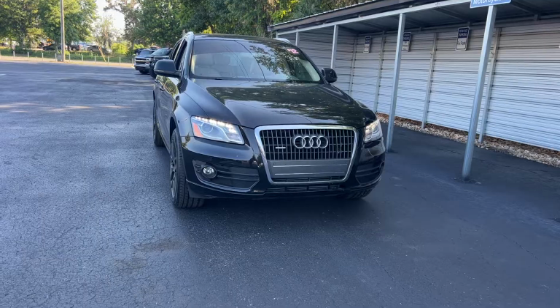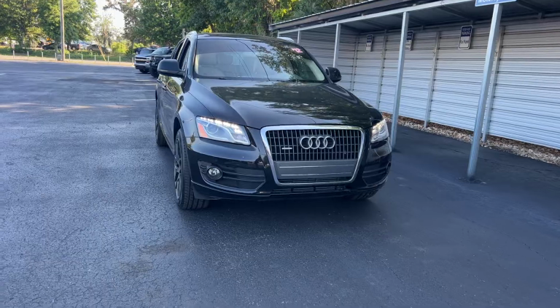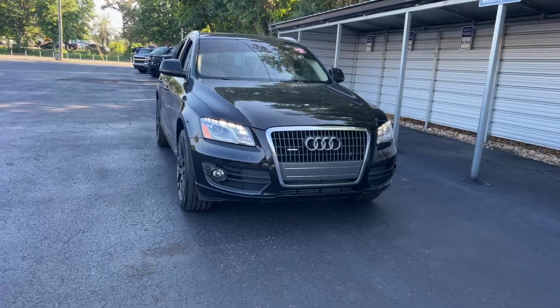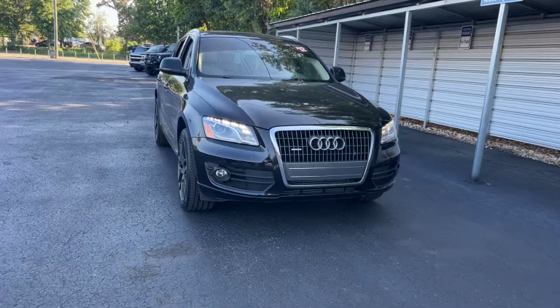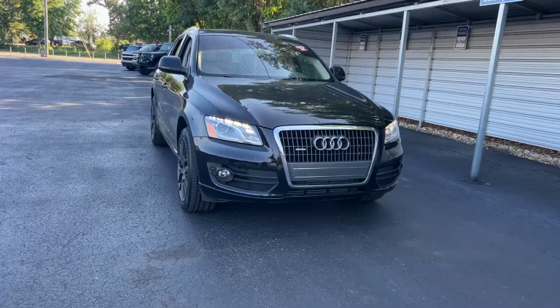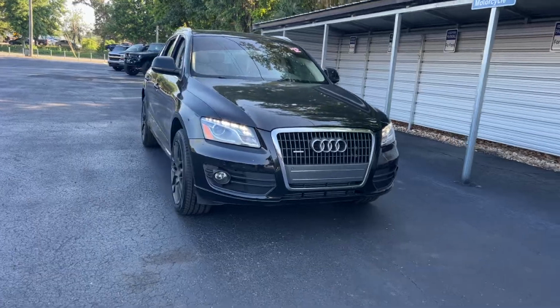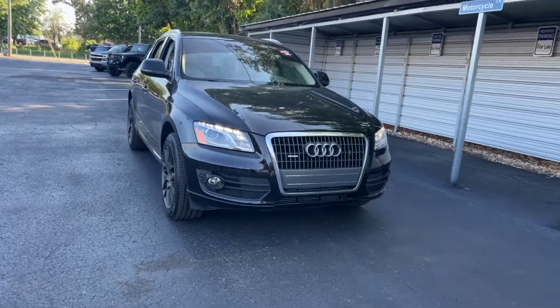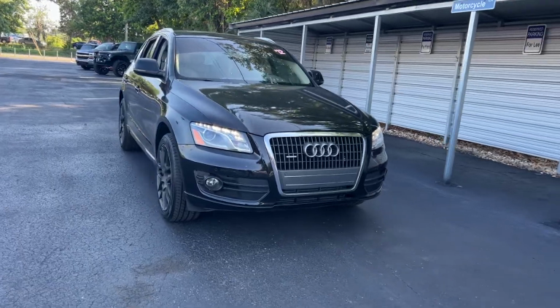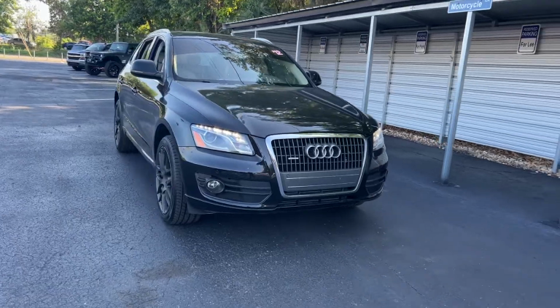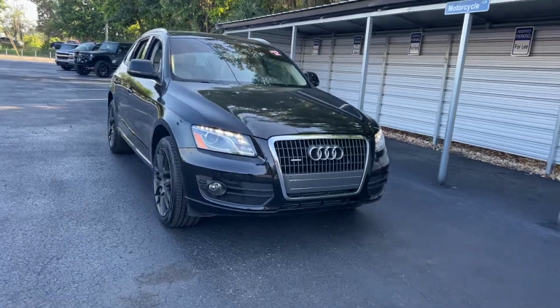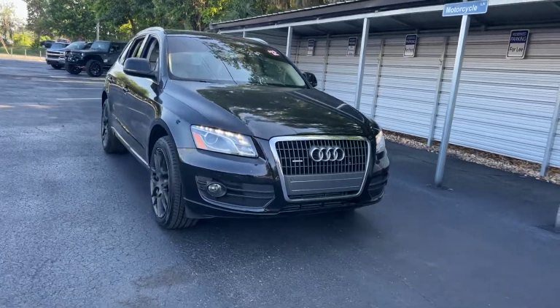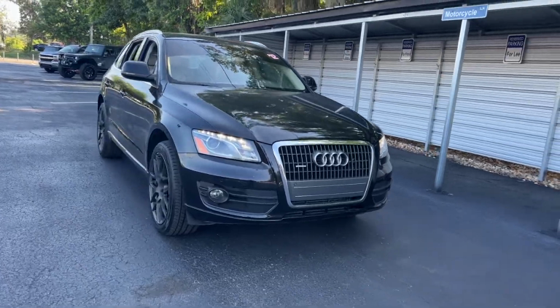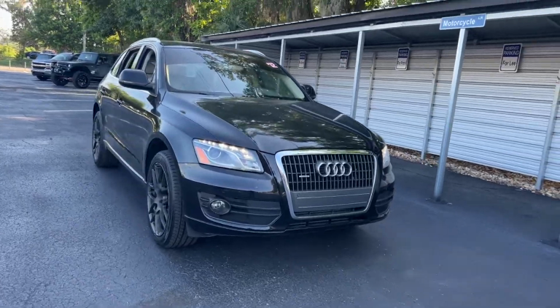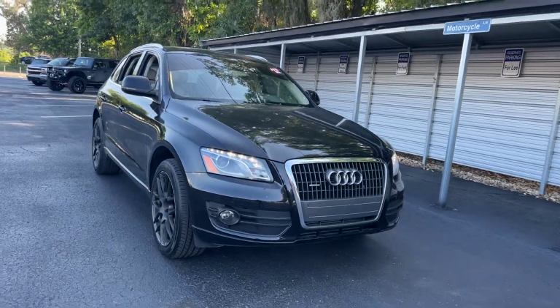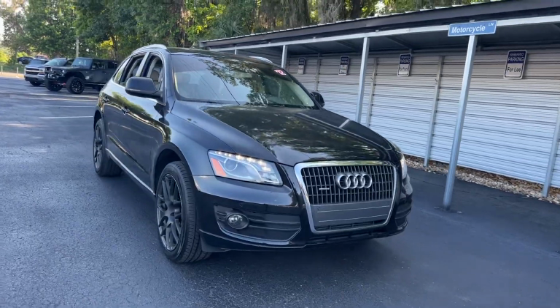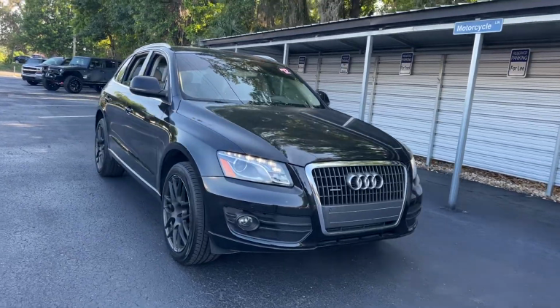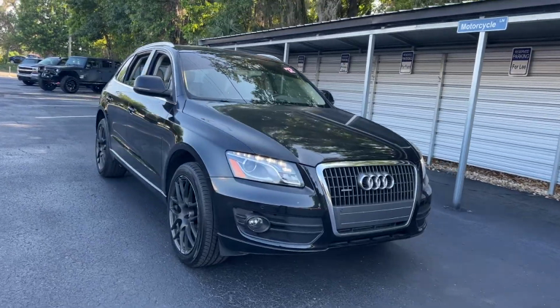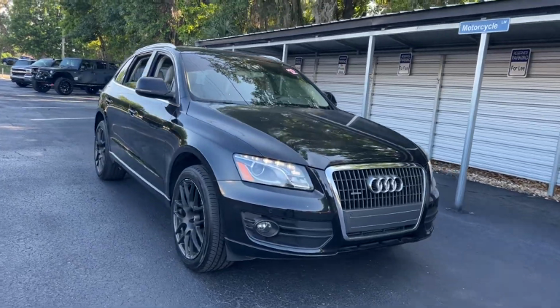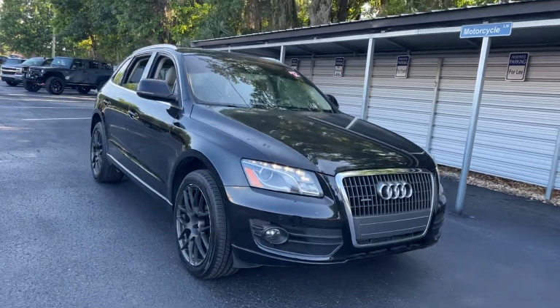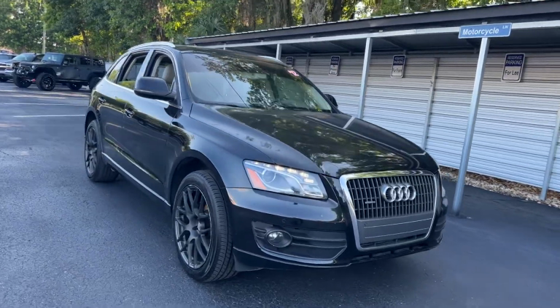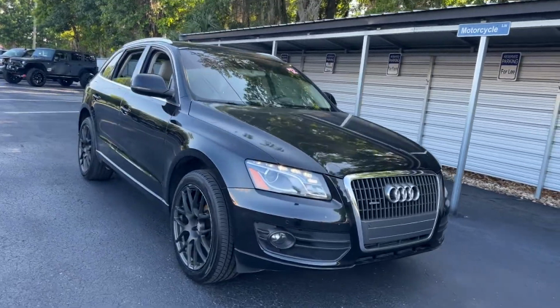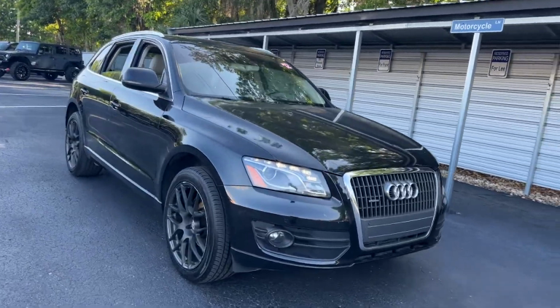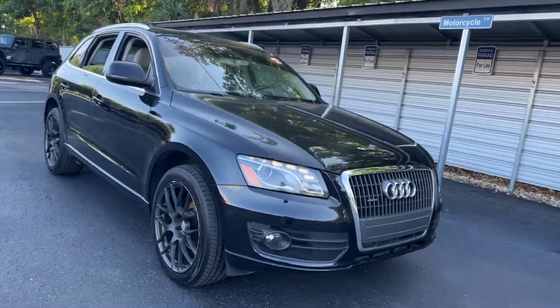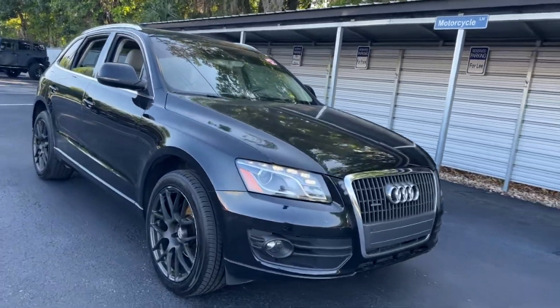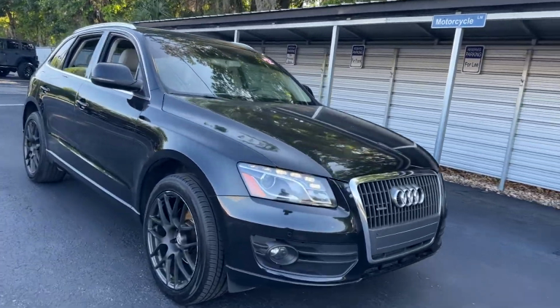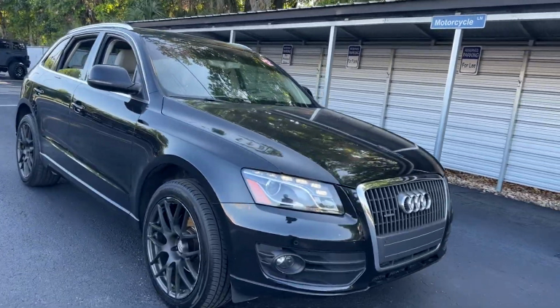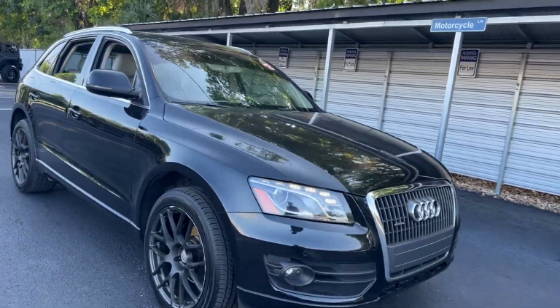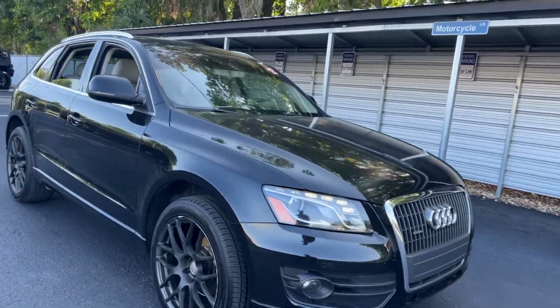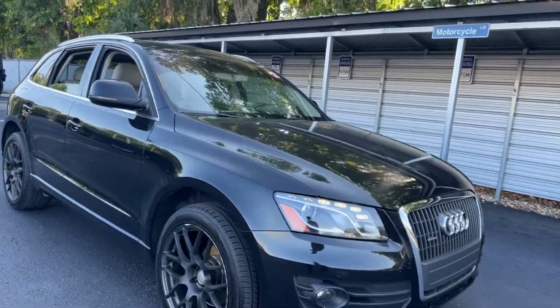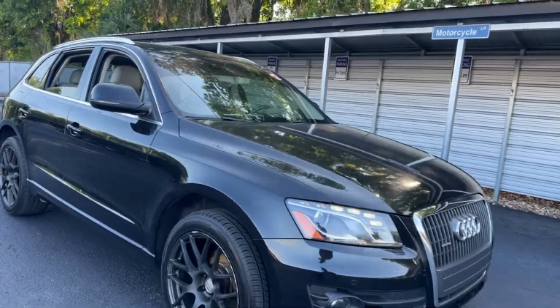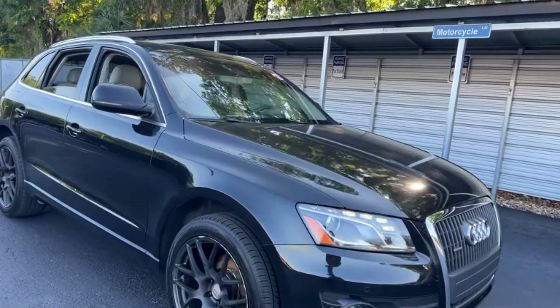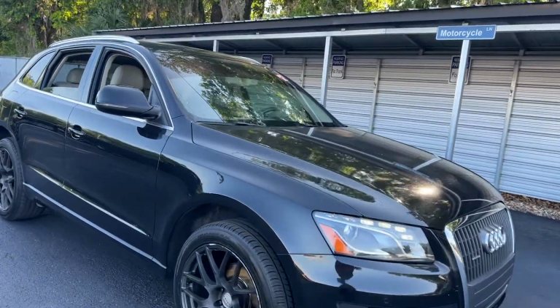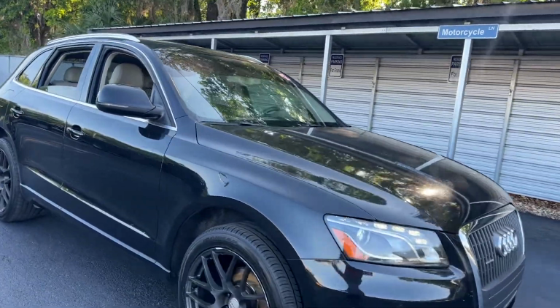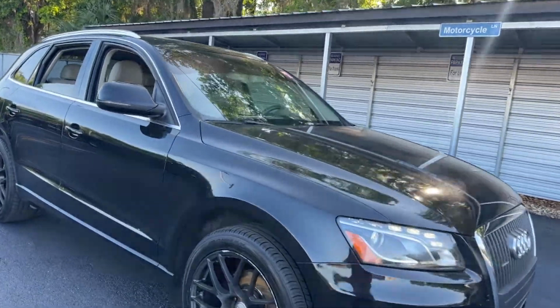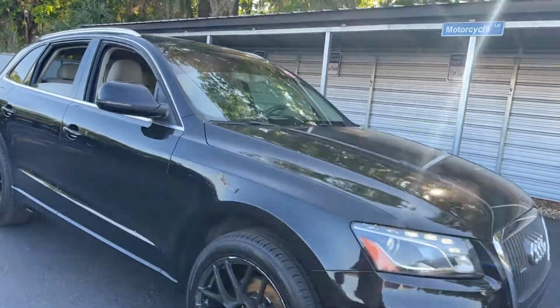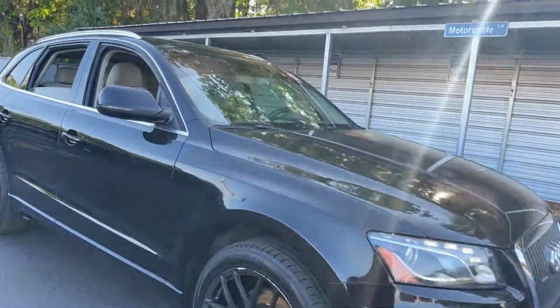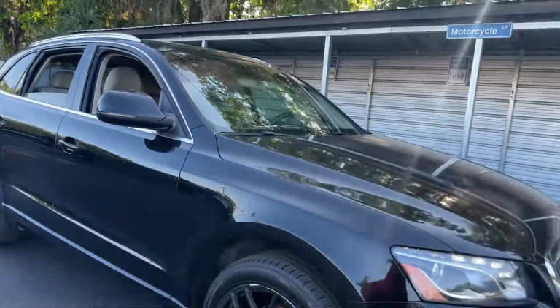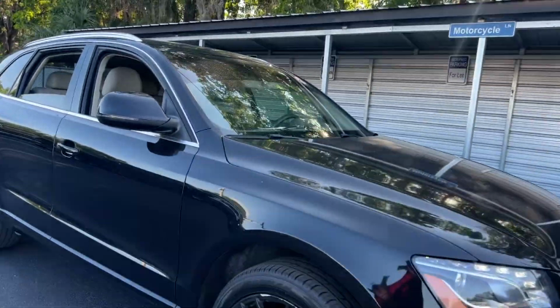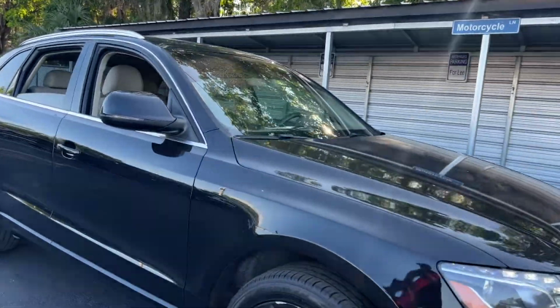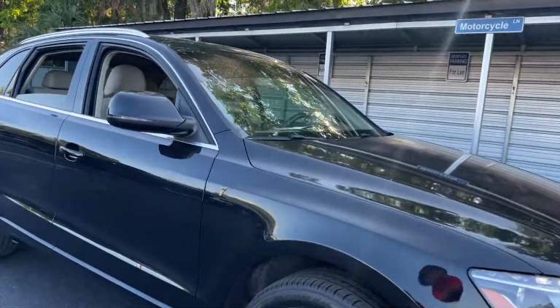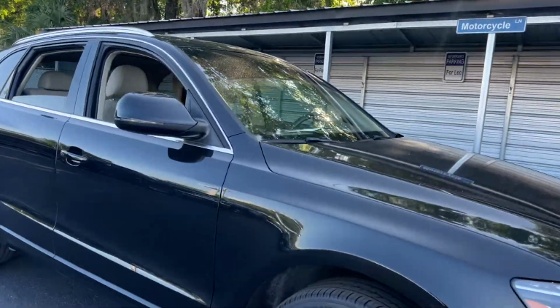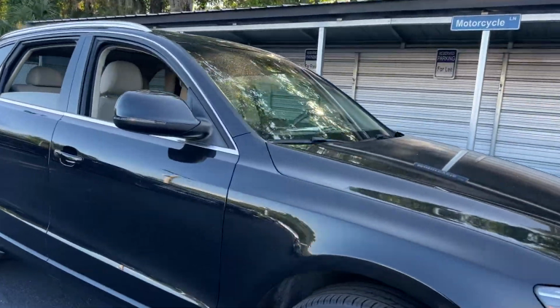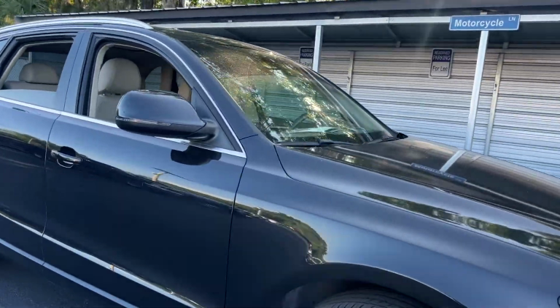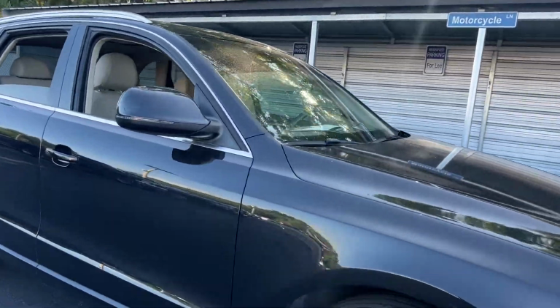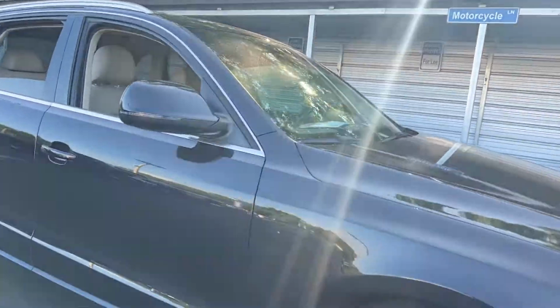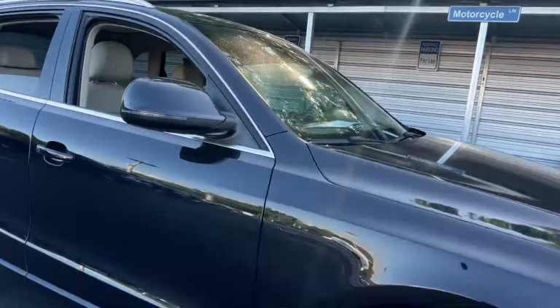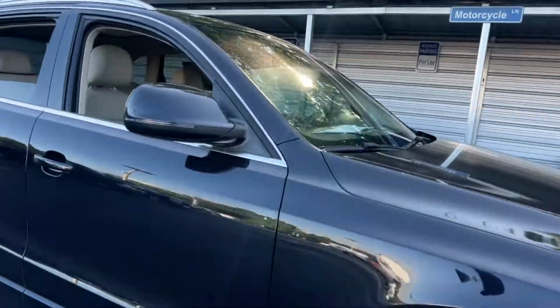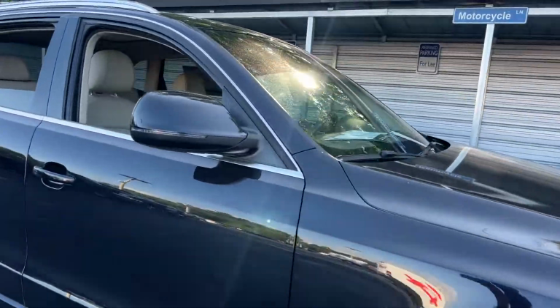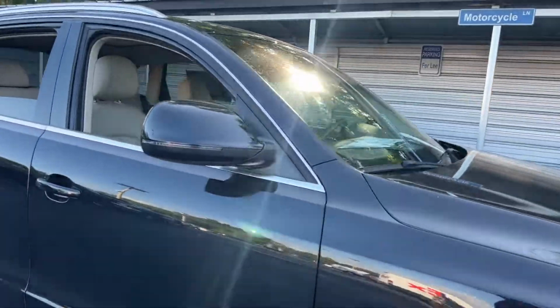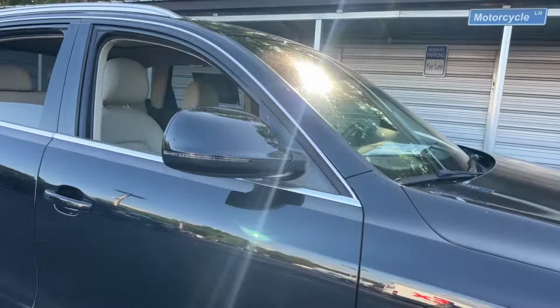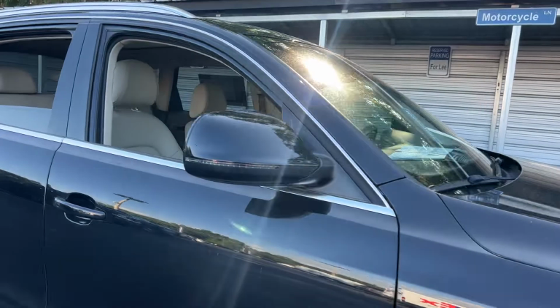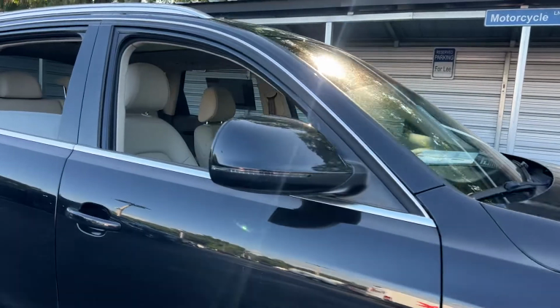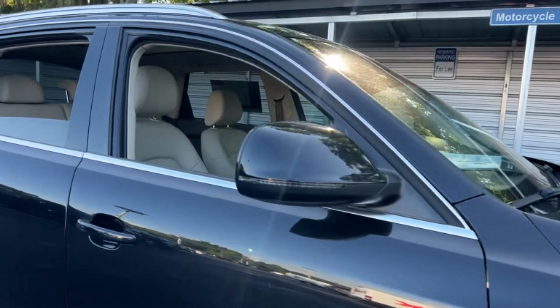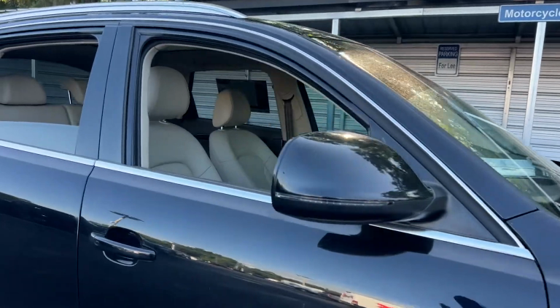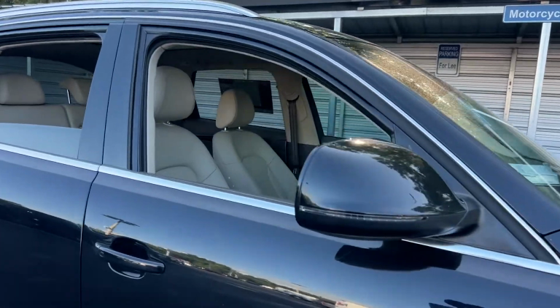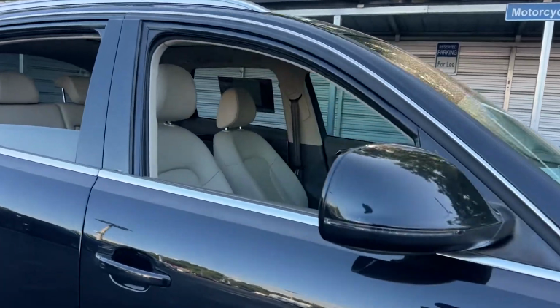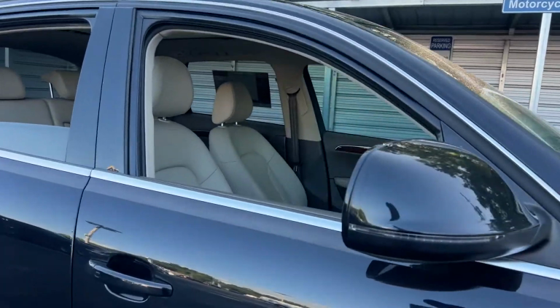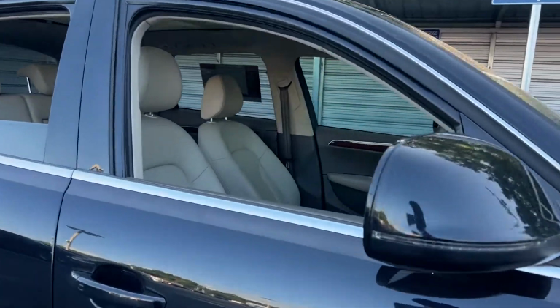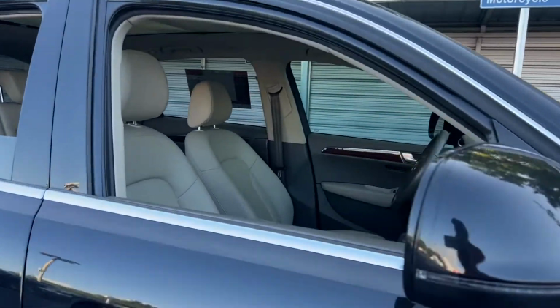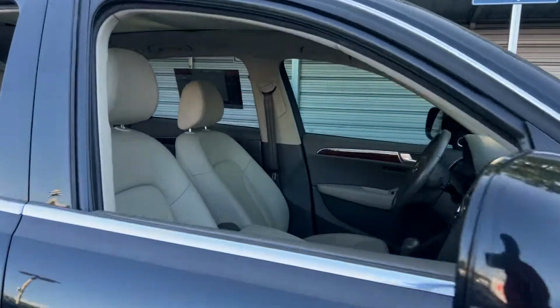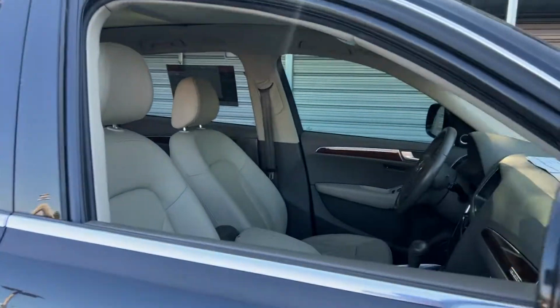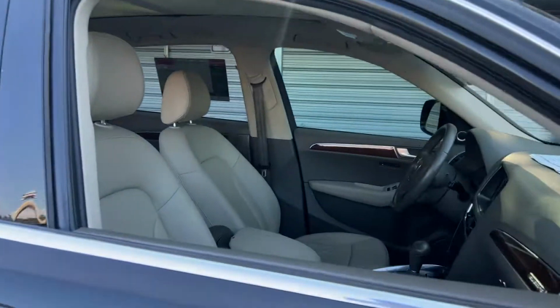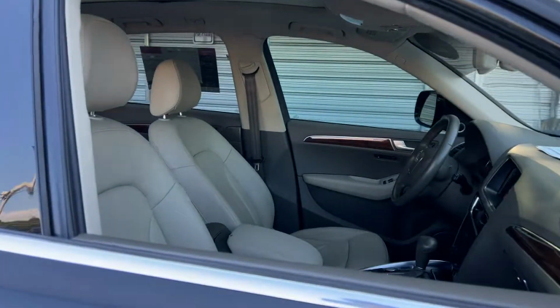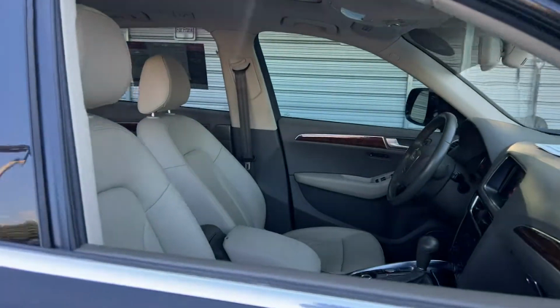This is a 2012 Audi Q5, black or beige leather interior.